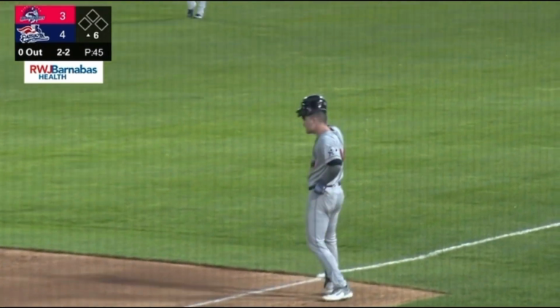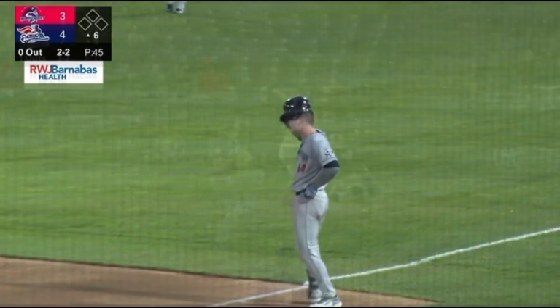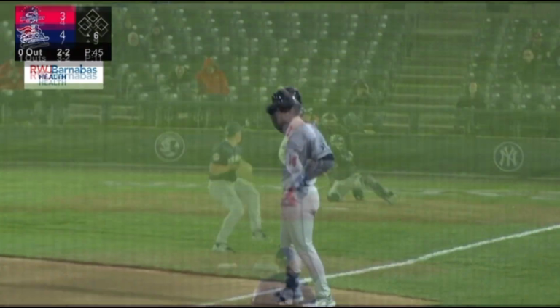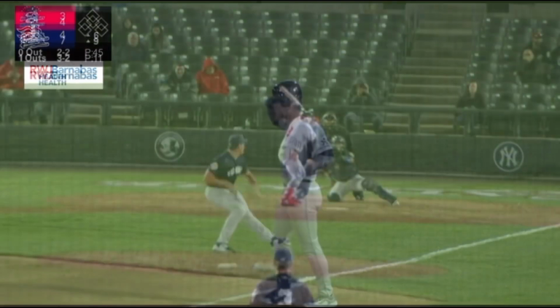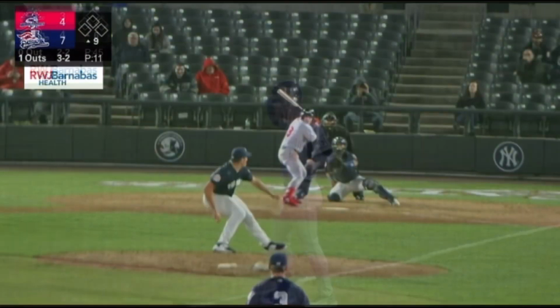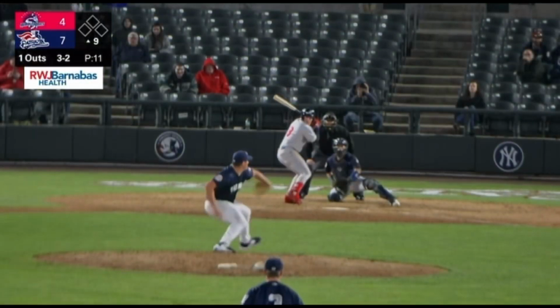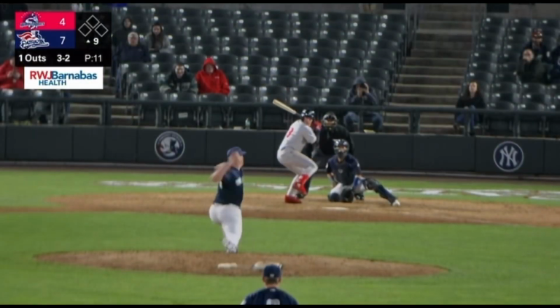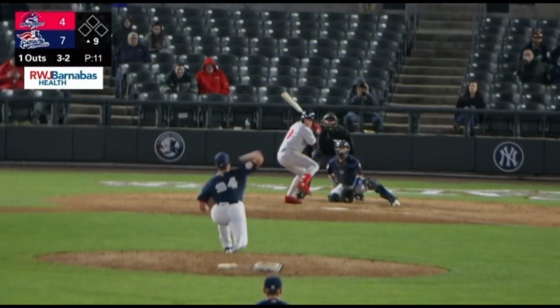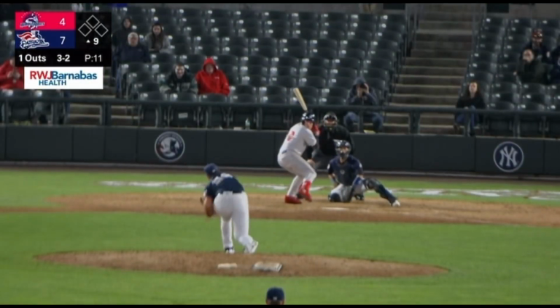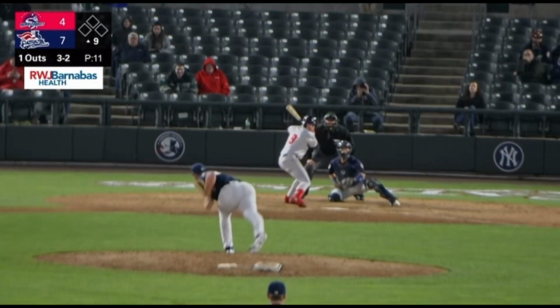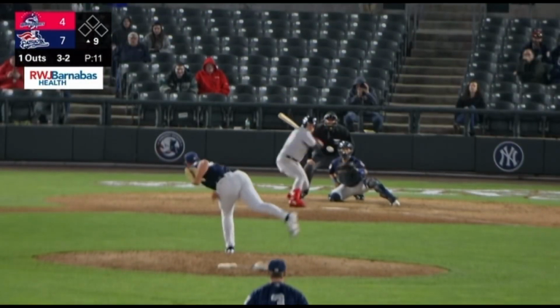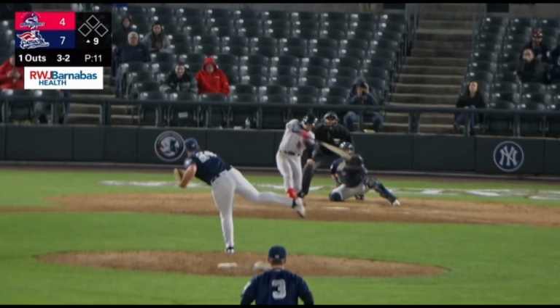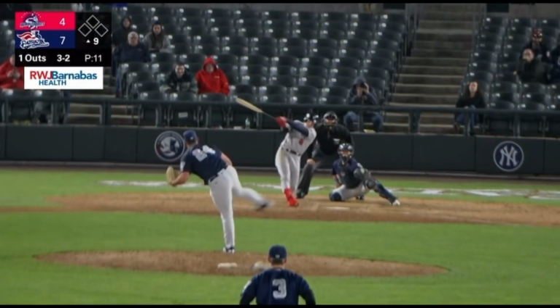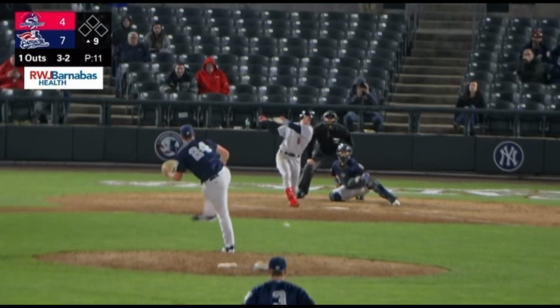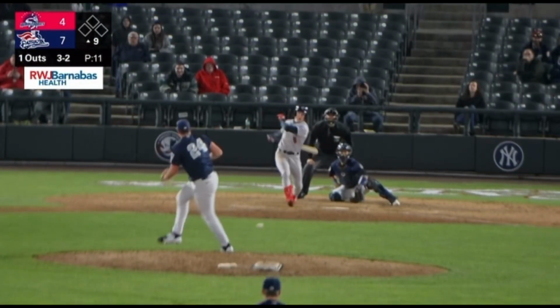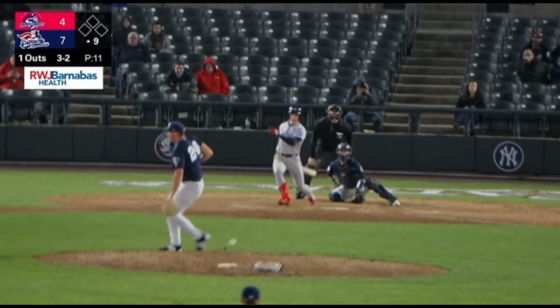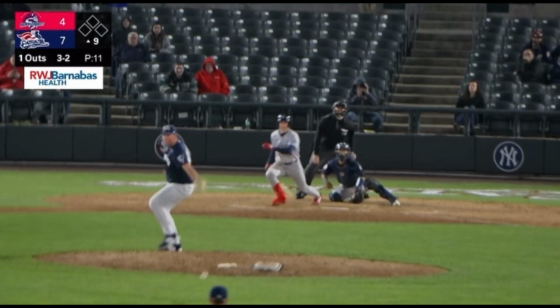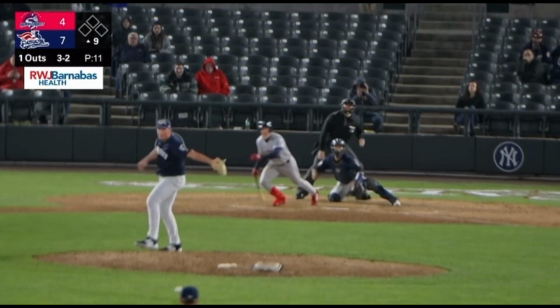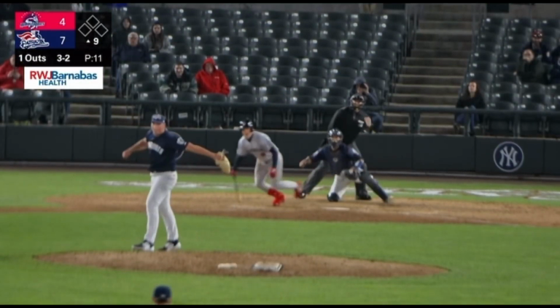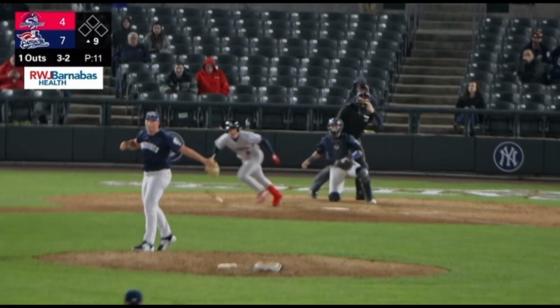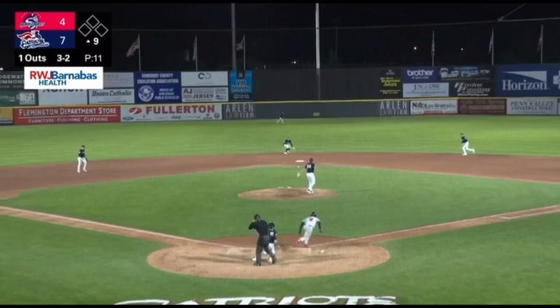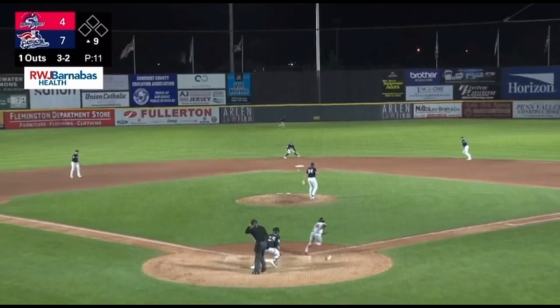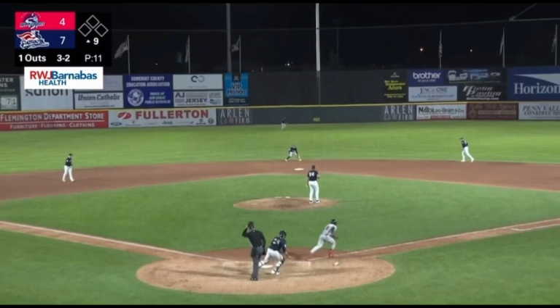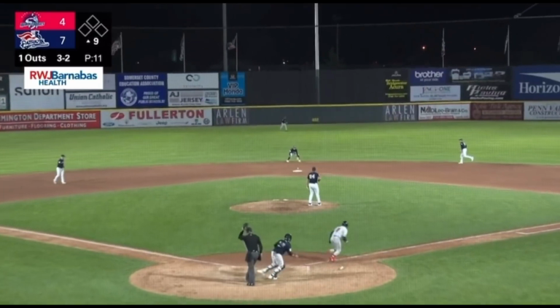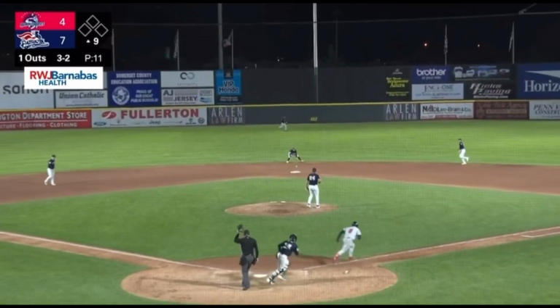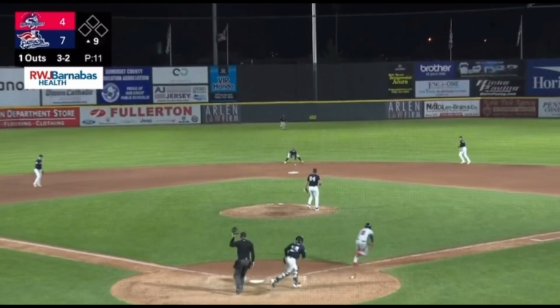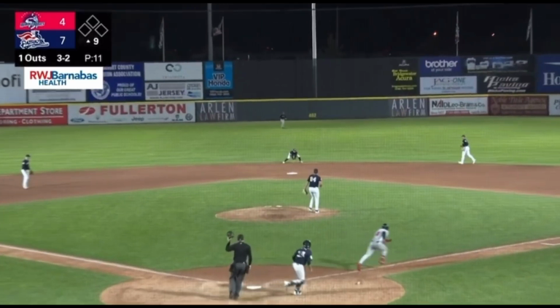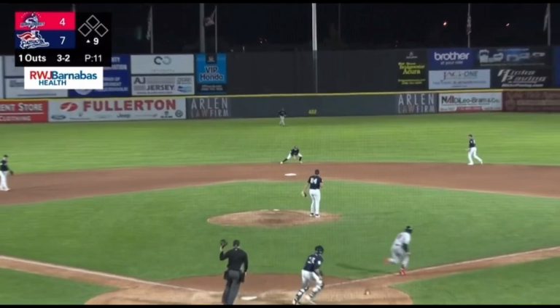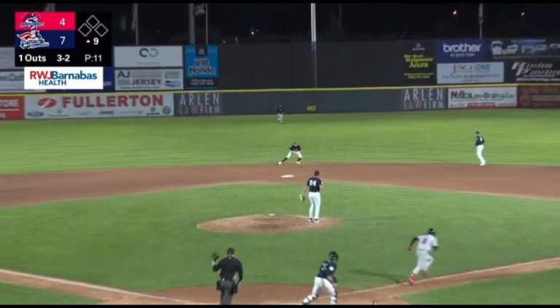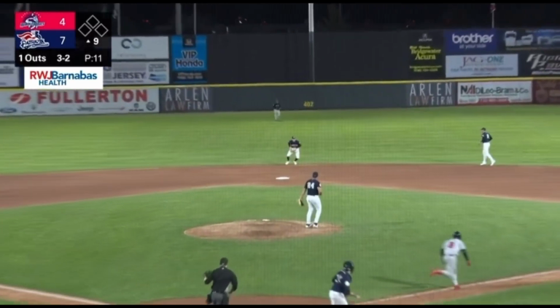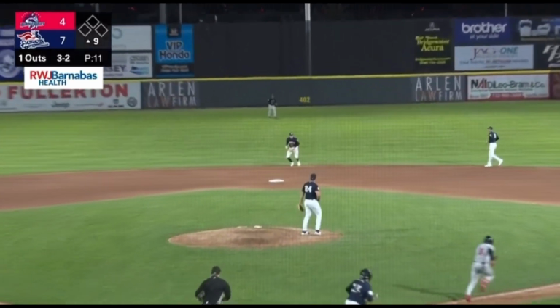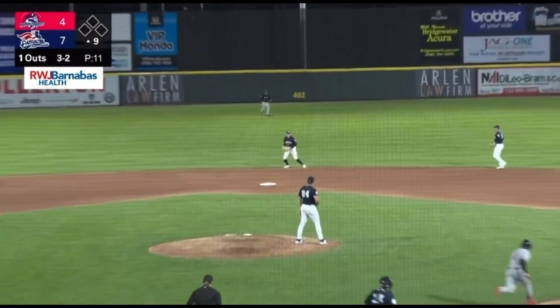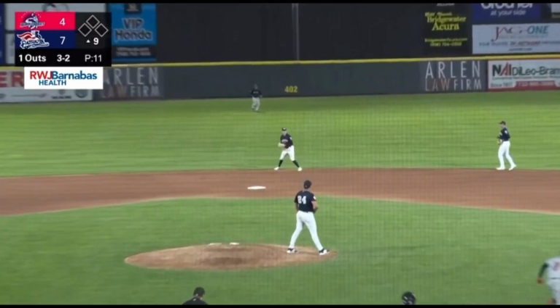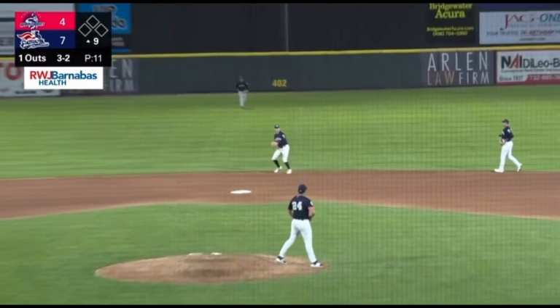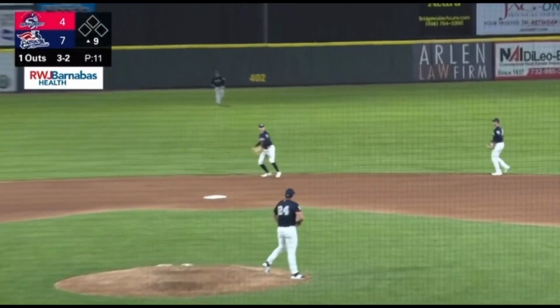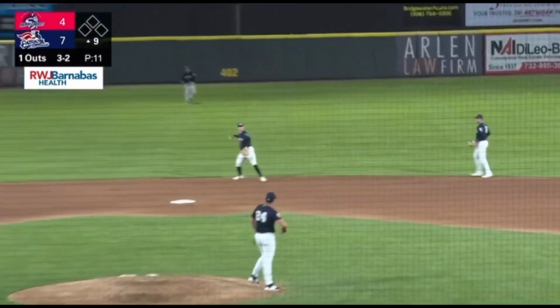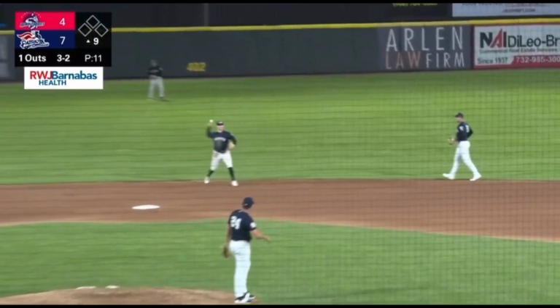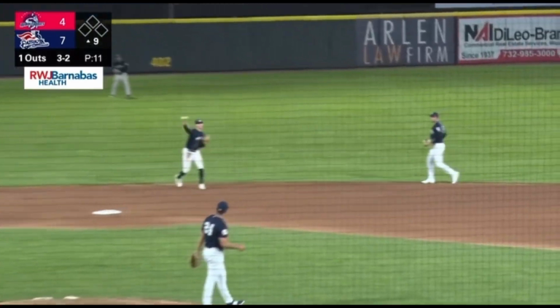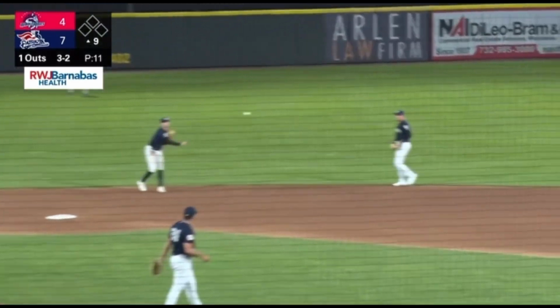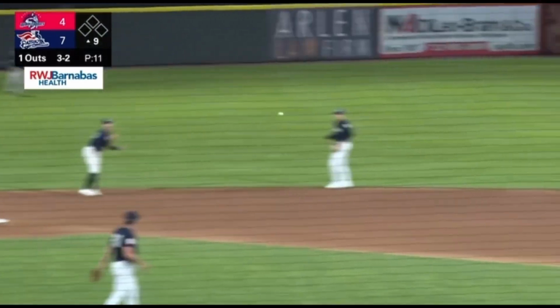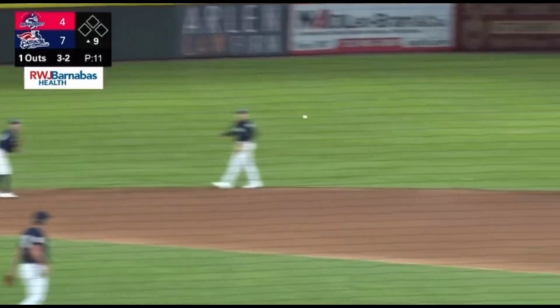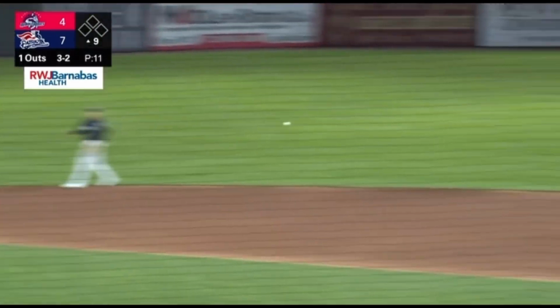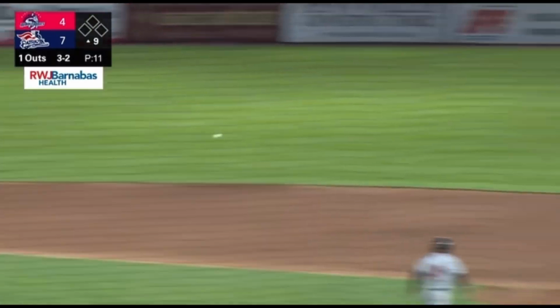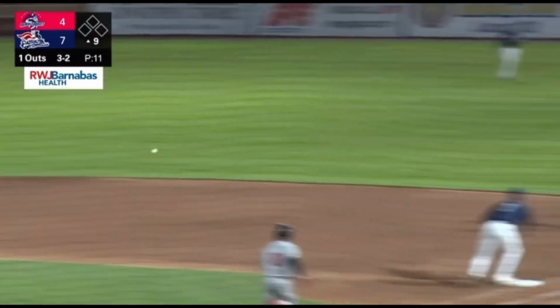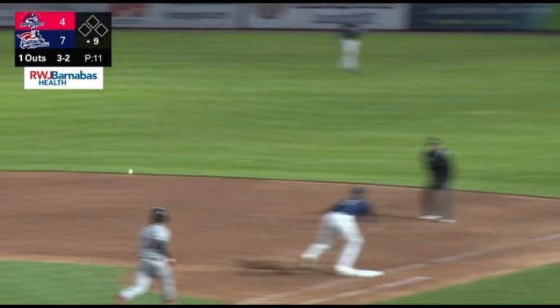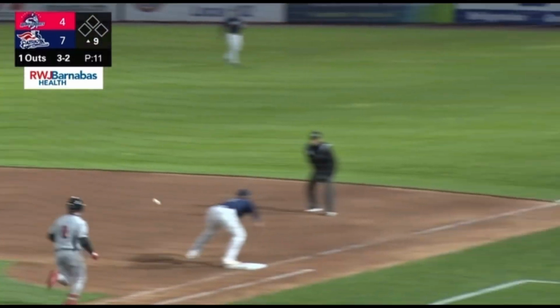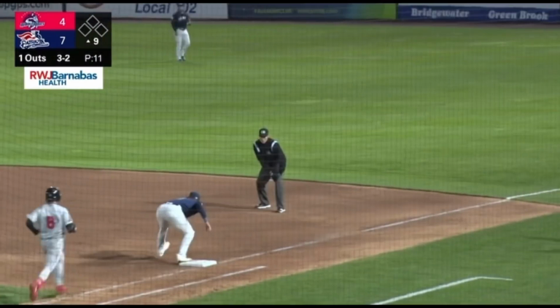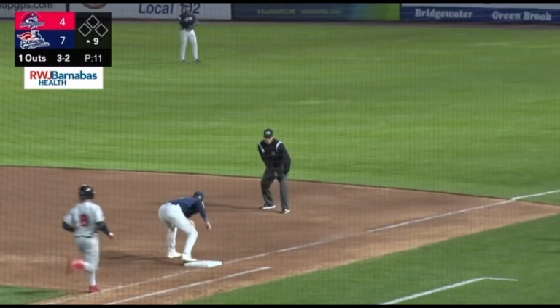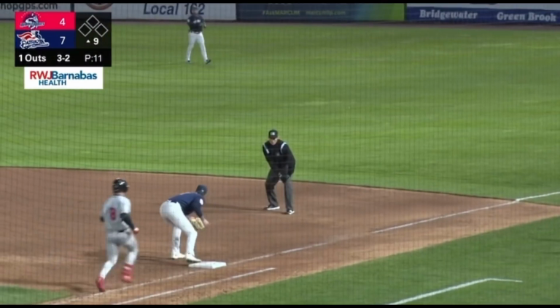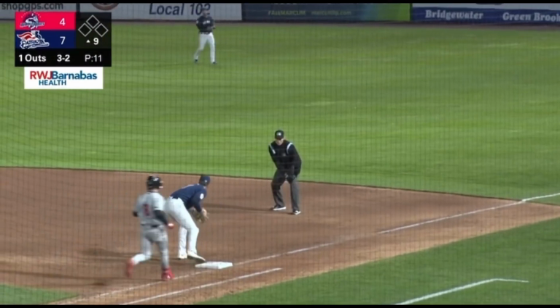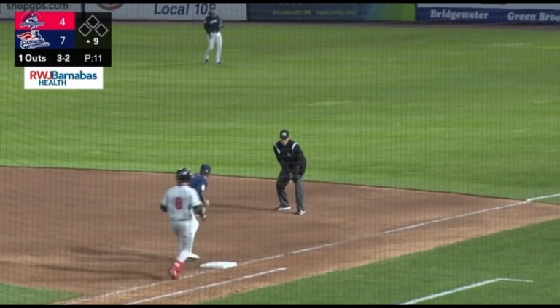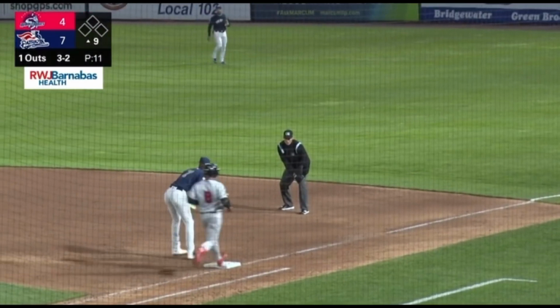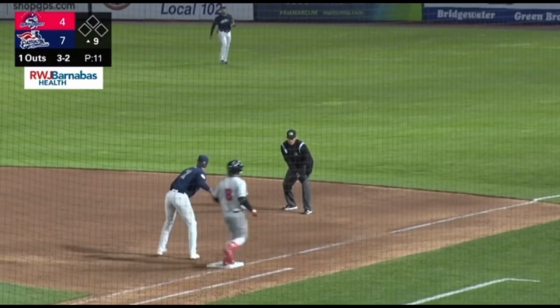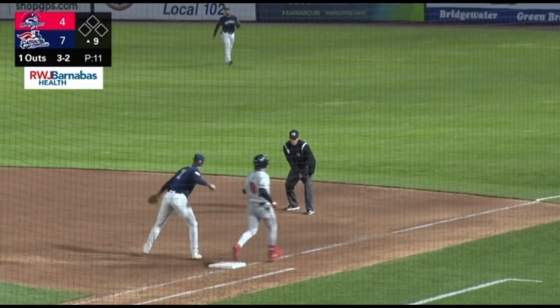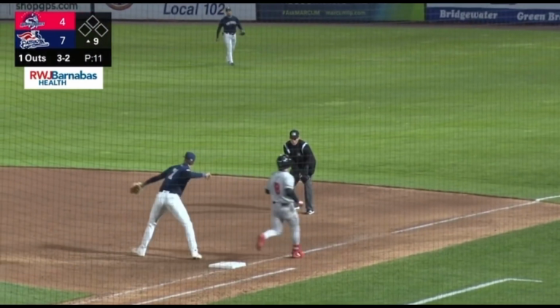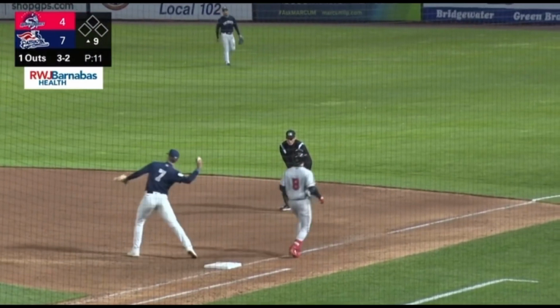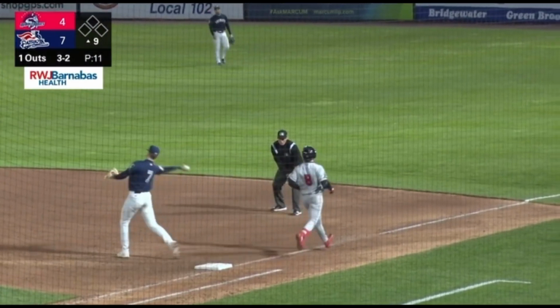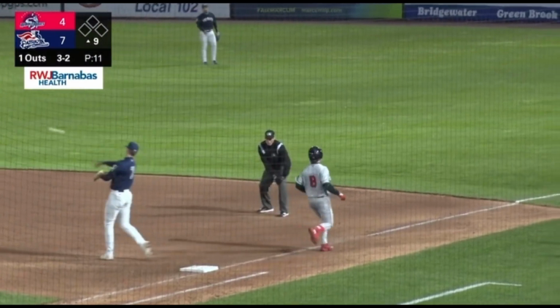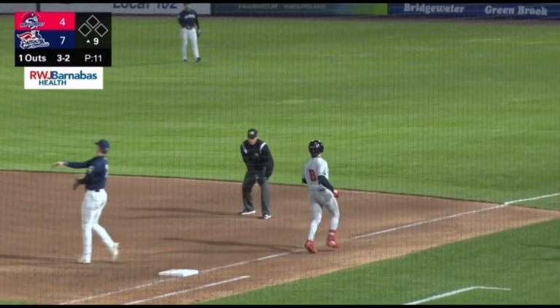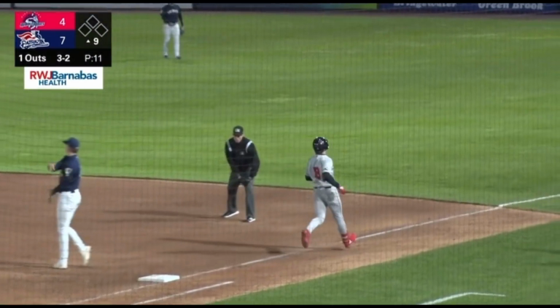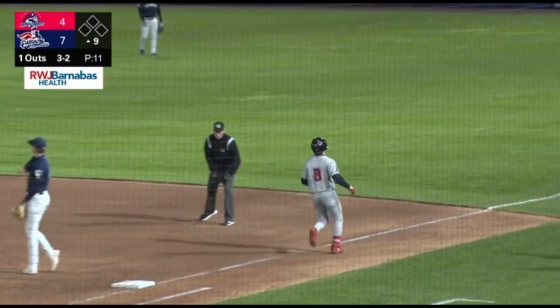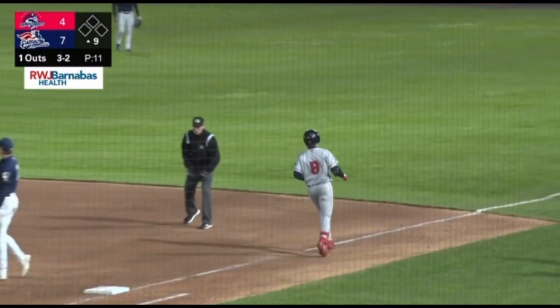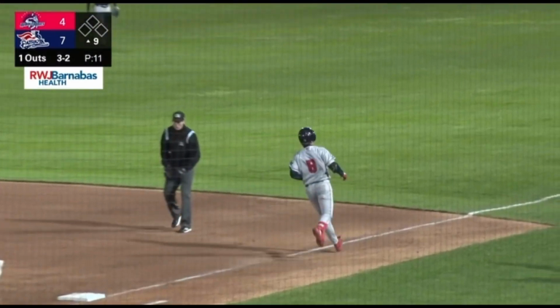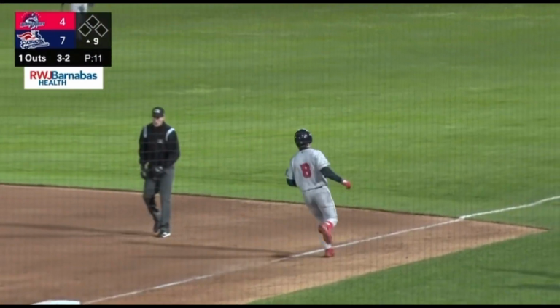It's the 3-2. And Jordan grounds it up the middle, skipping over second base. Sweeney's right there waiting for it, and he throws to first. Two out.